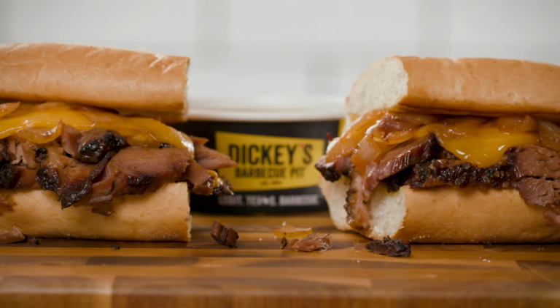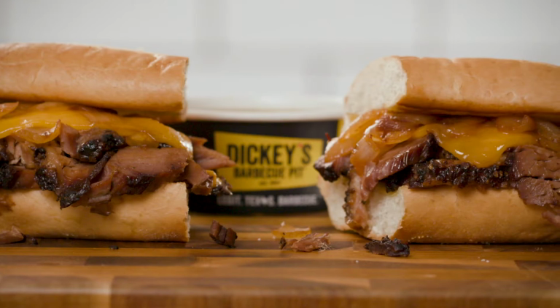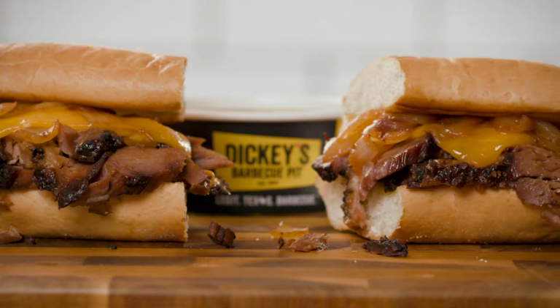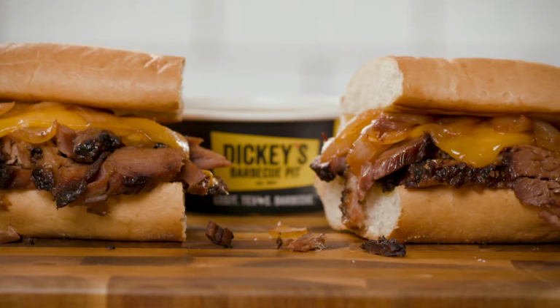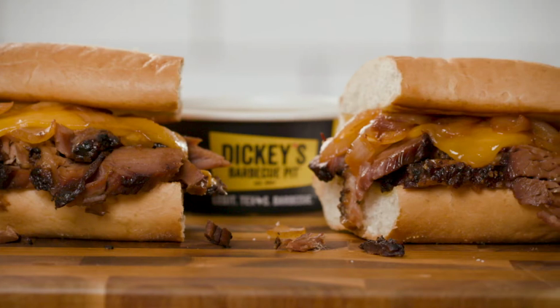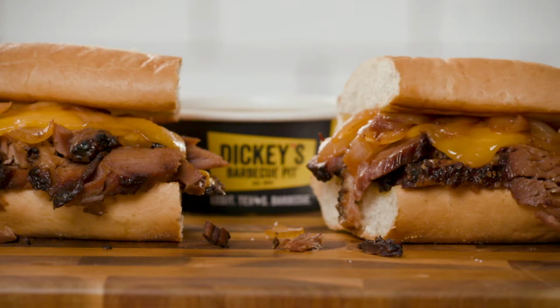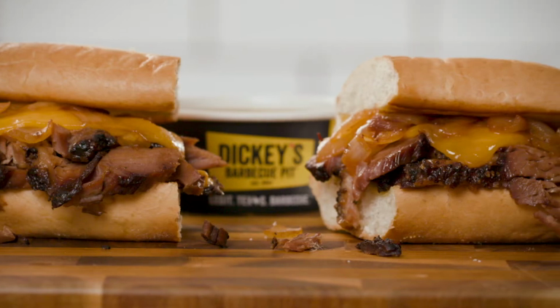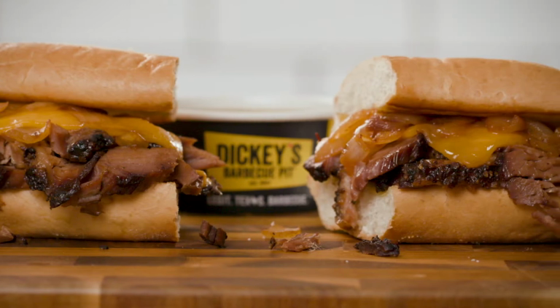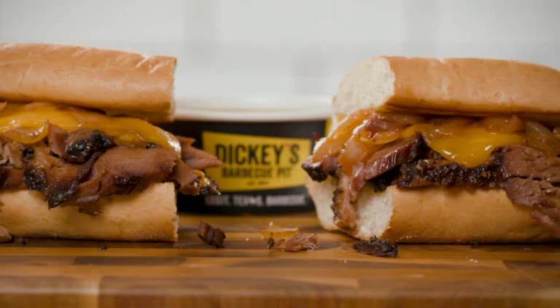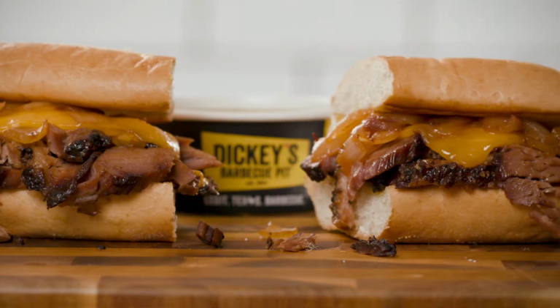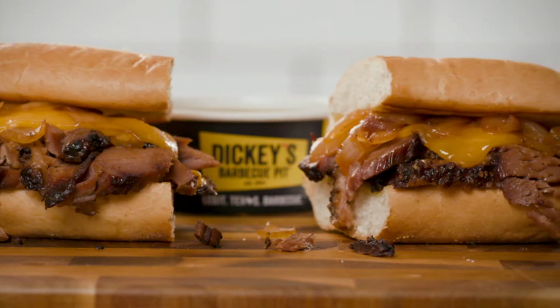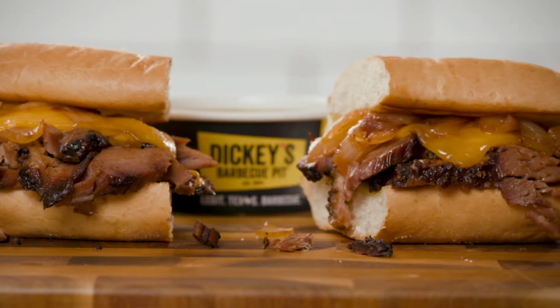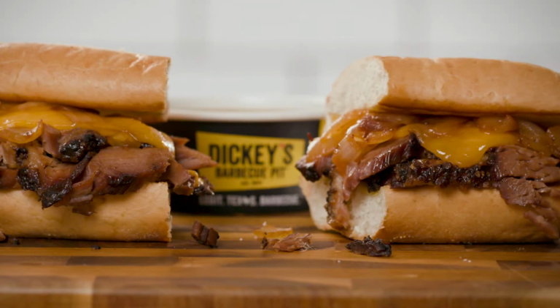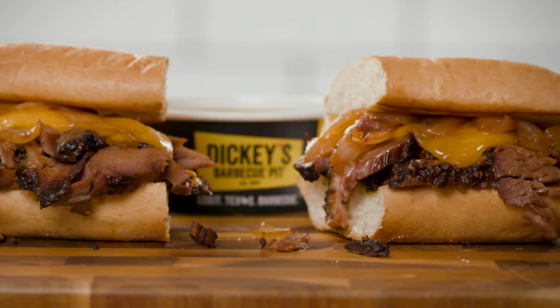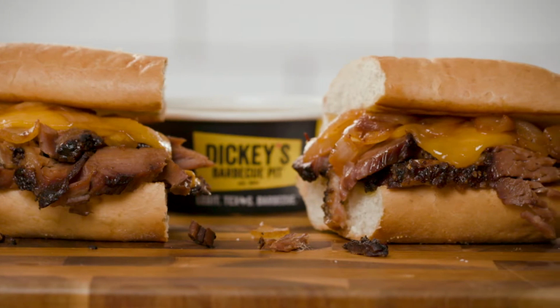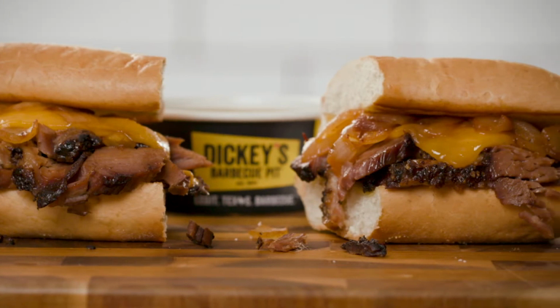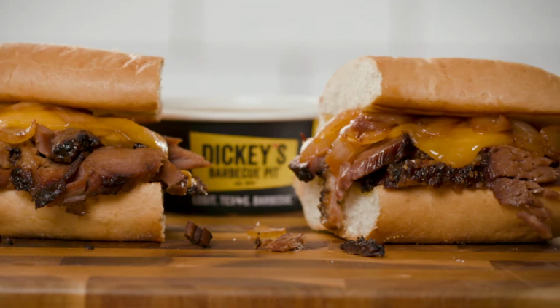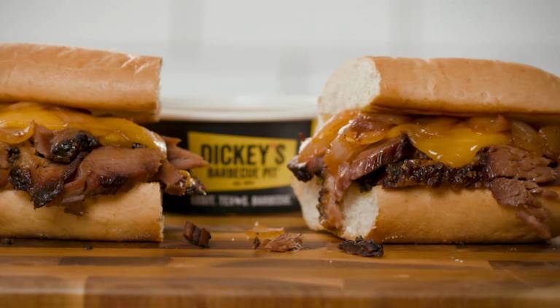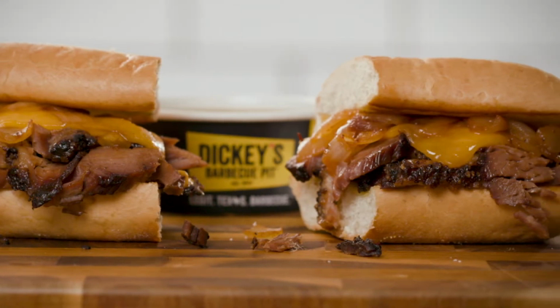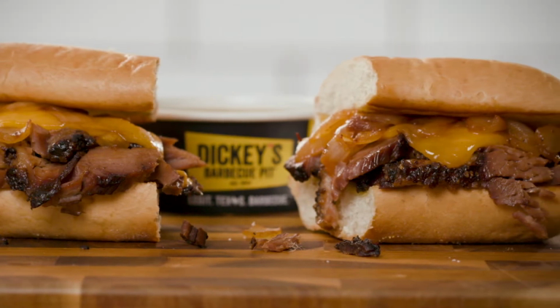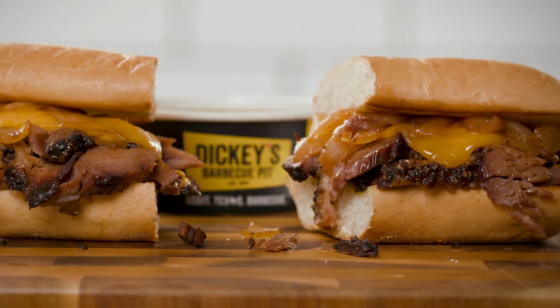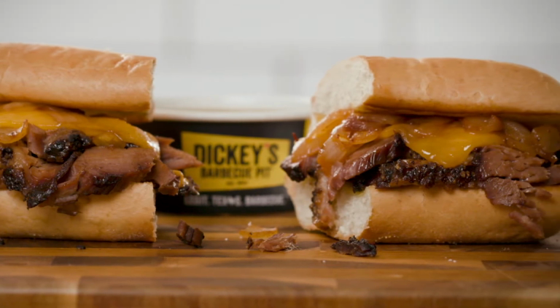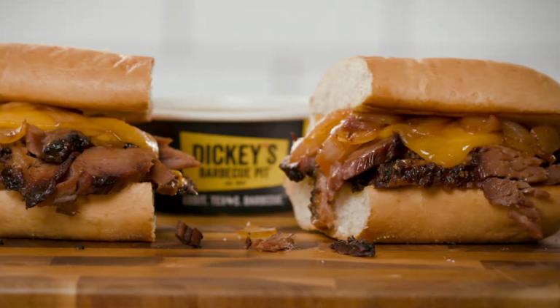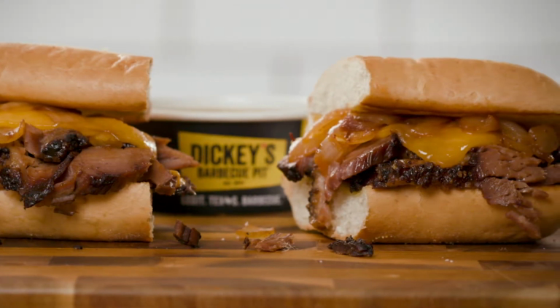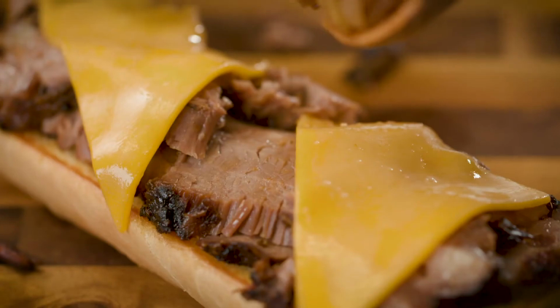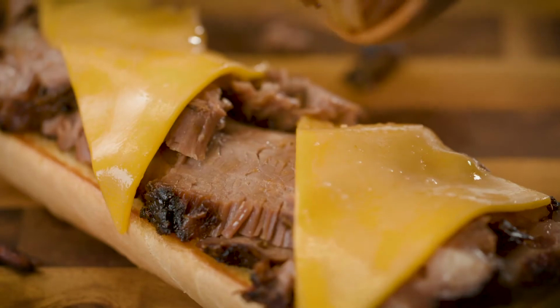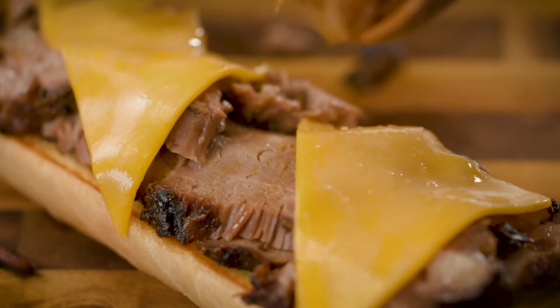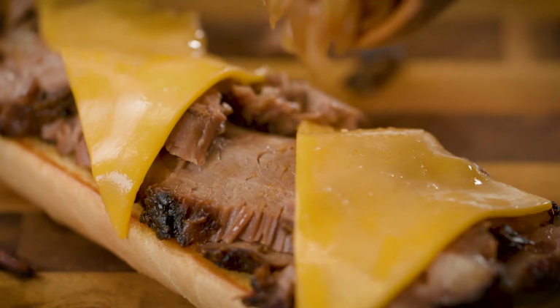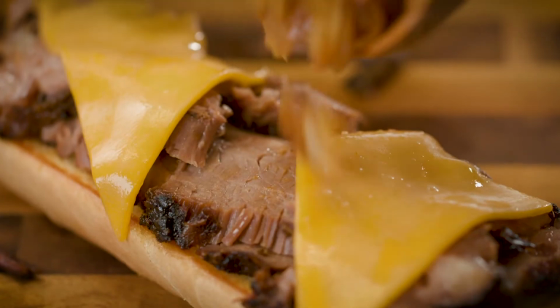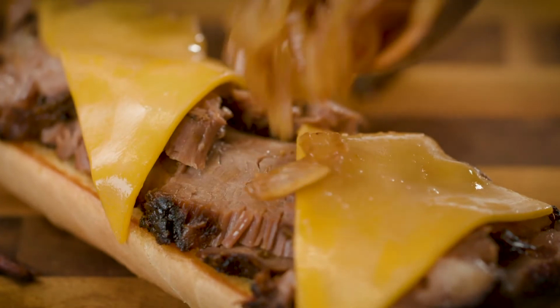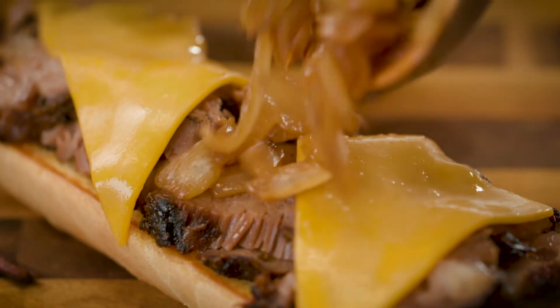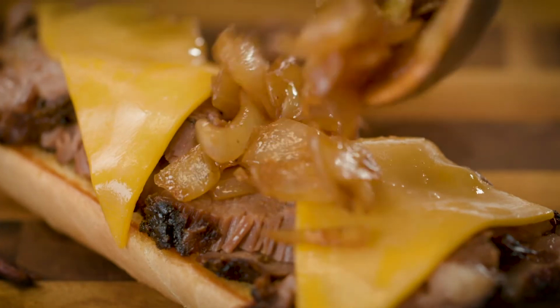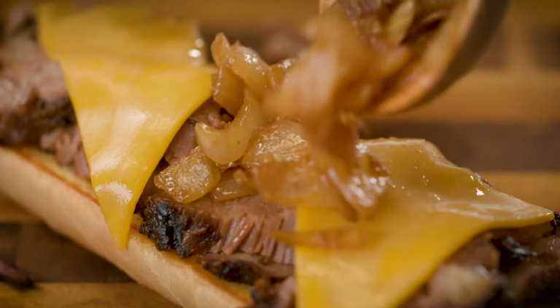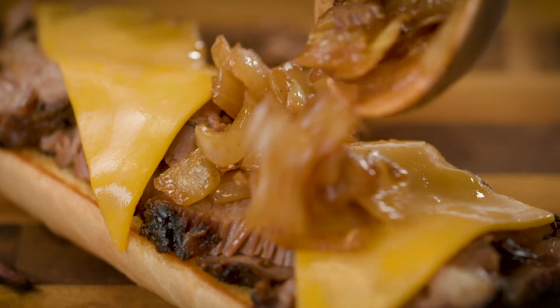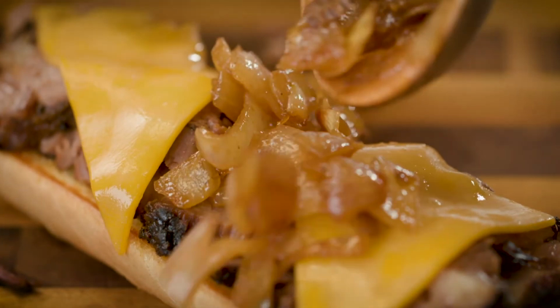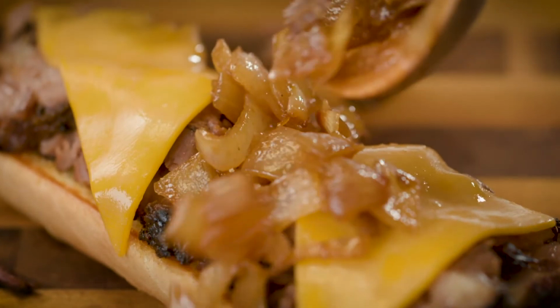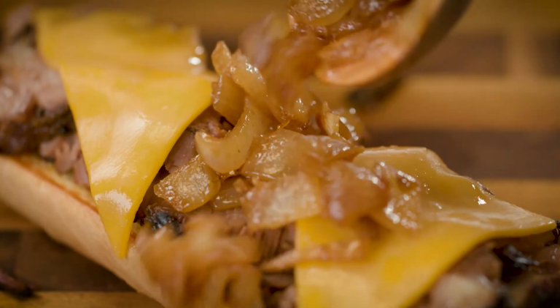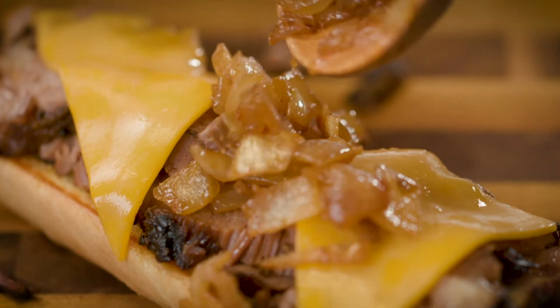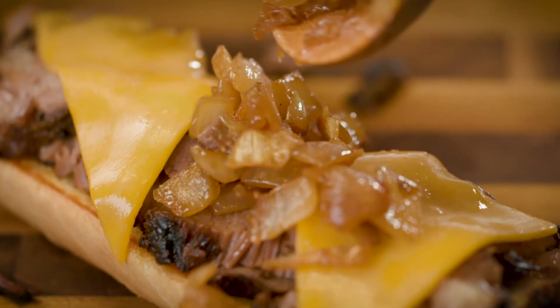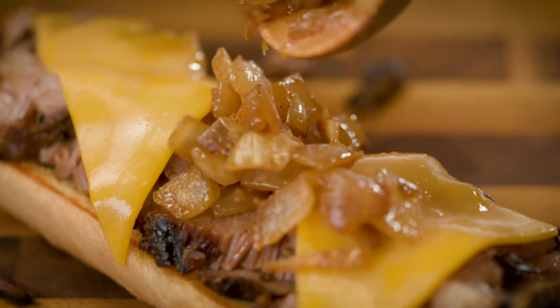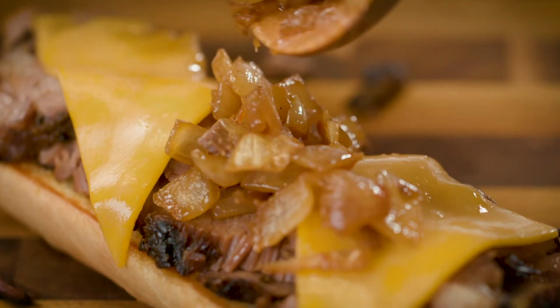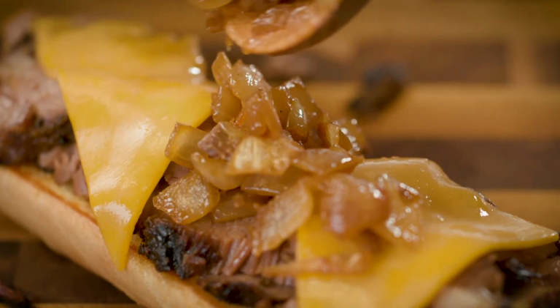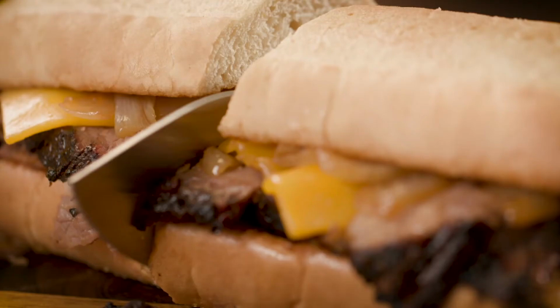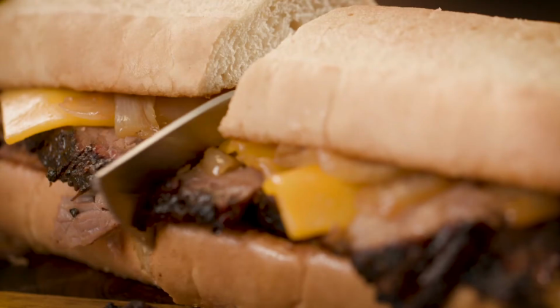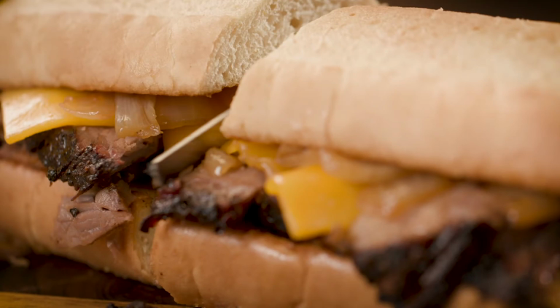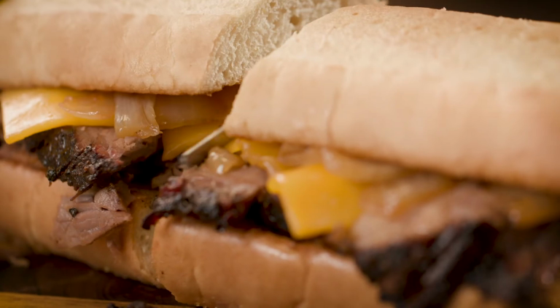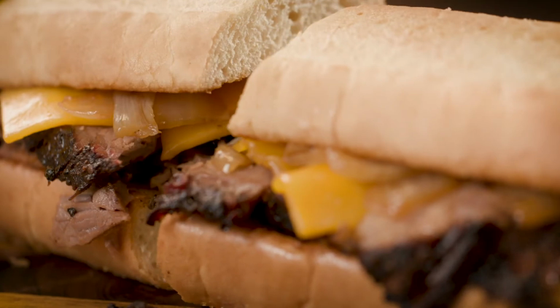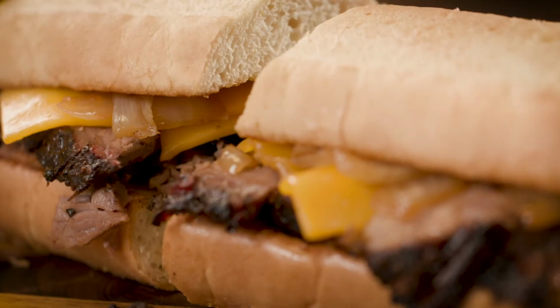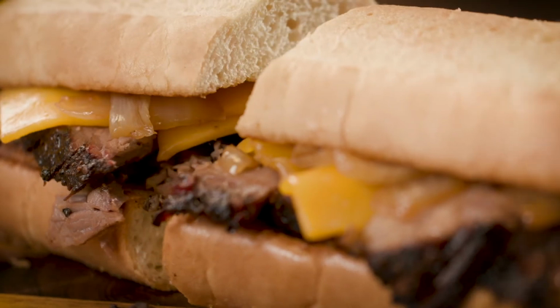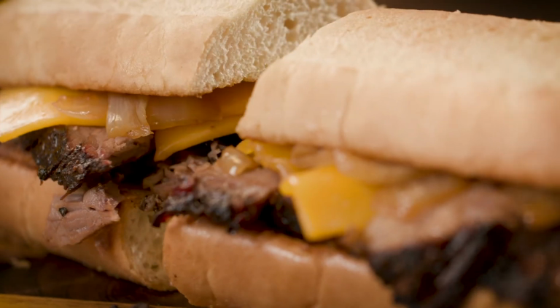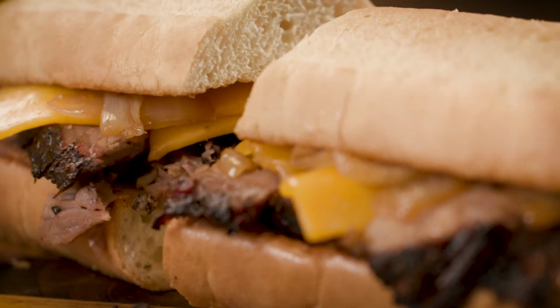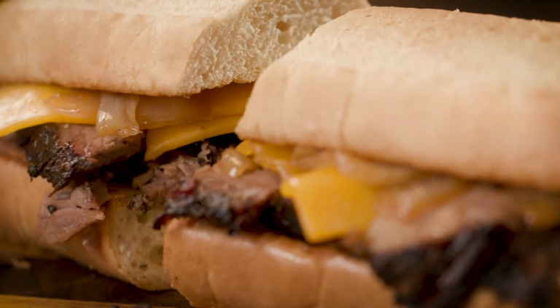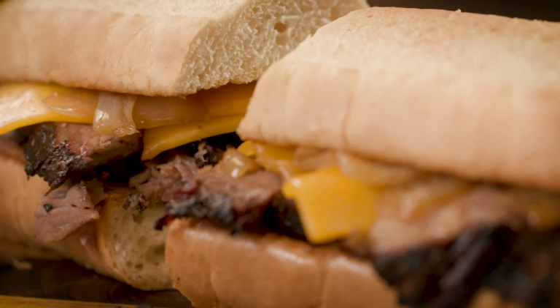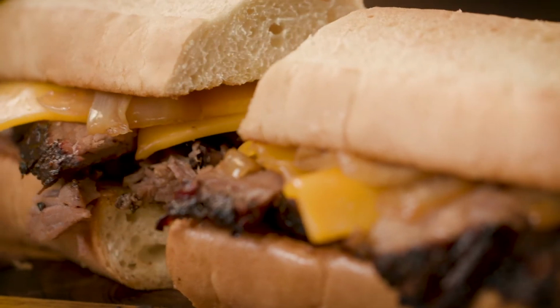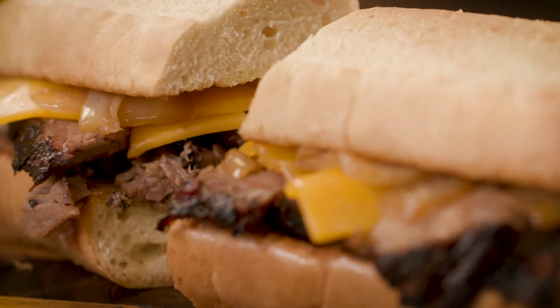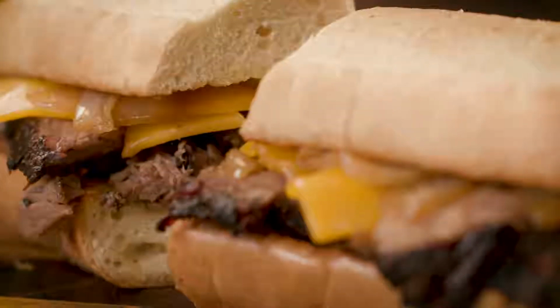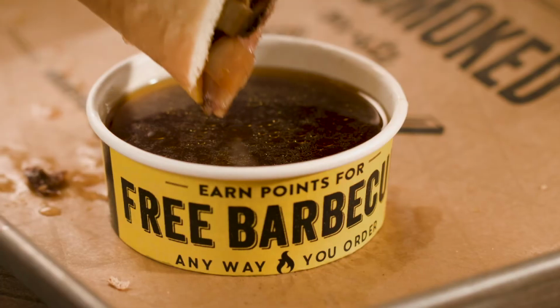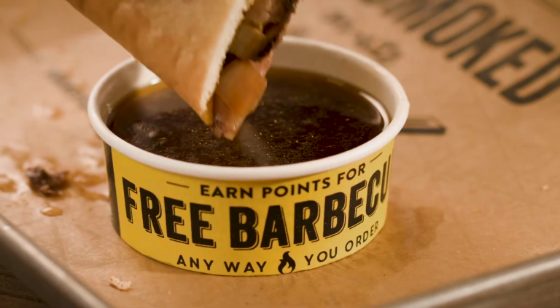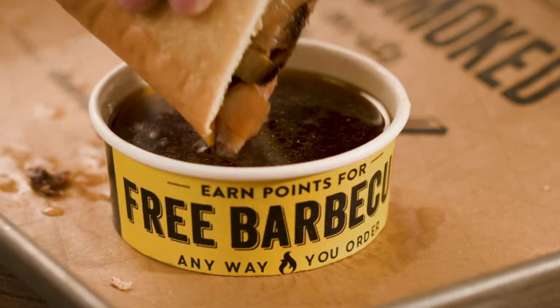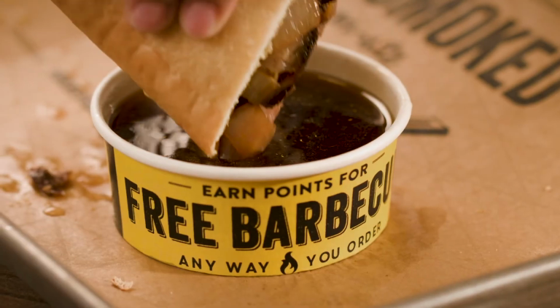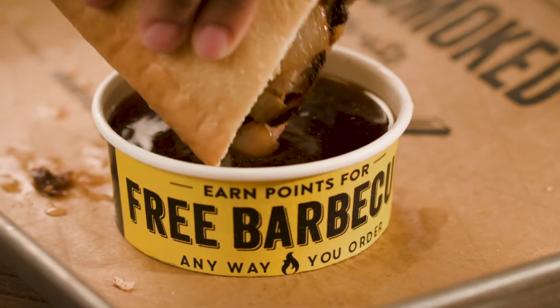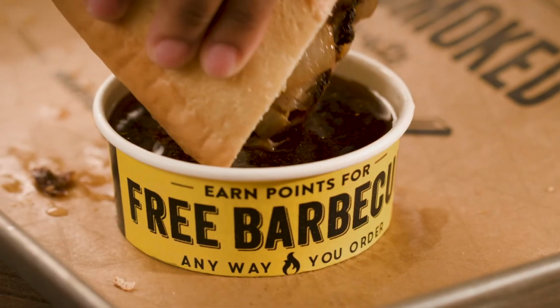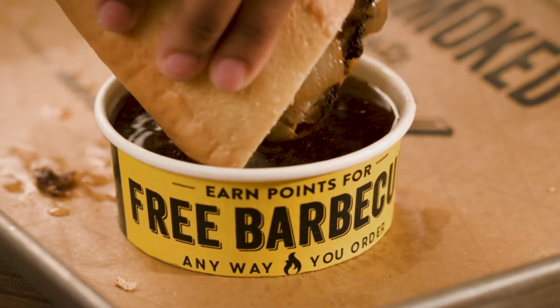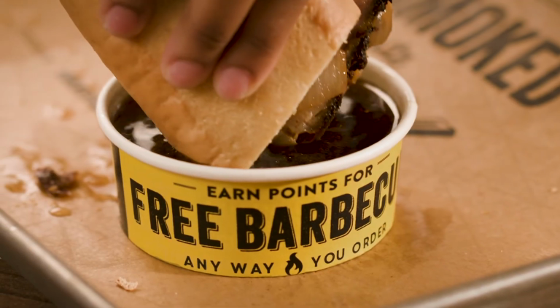Introducing the Double Dip from Dickie's BBQ Pit — tender Texas brisket topped with caramelized onions and cheddar cheese, served with our pit master au jus.